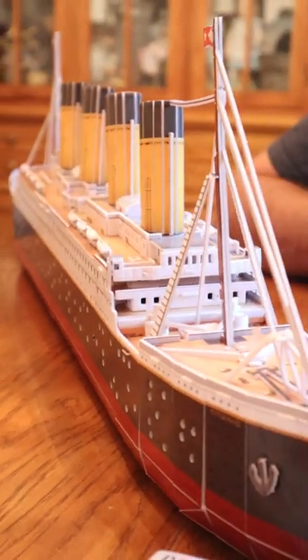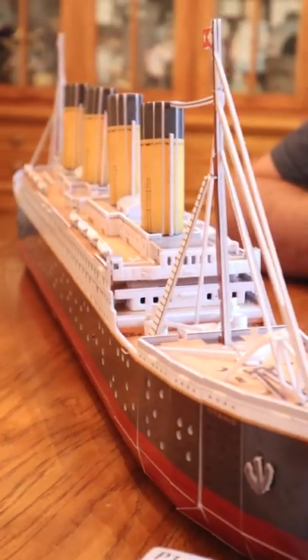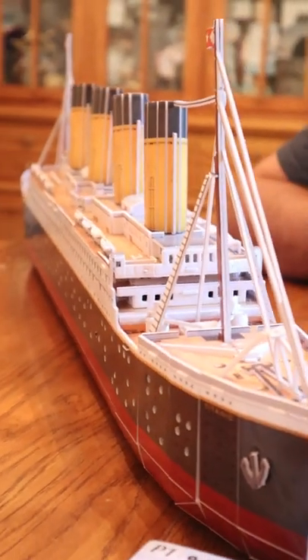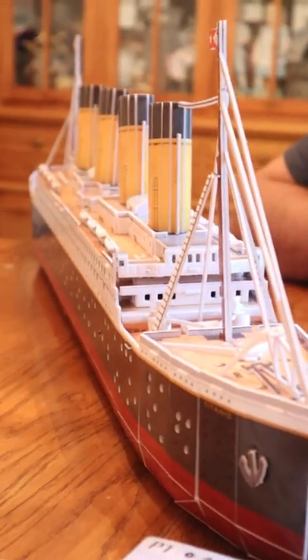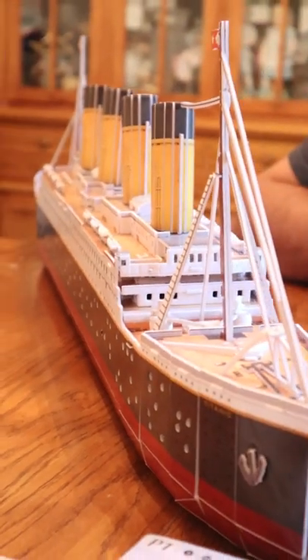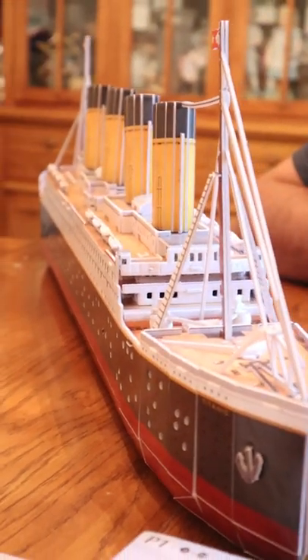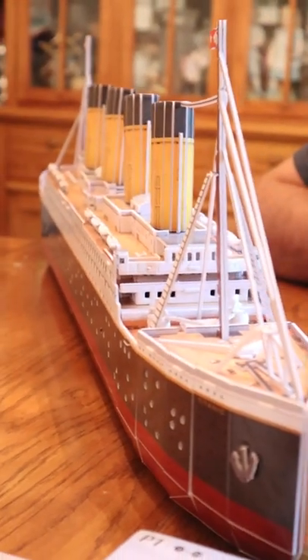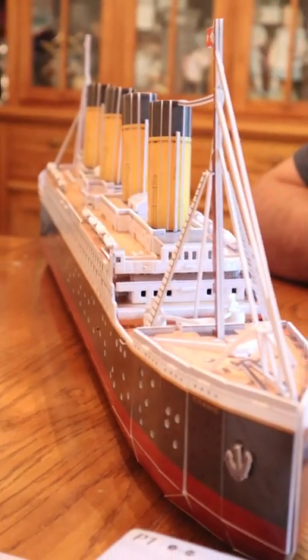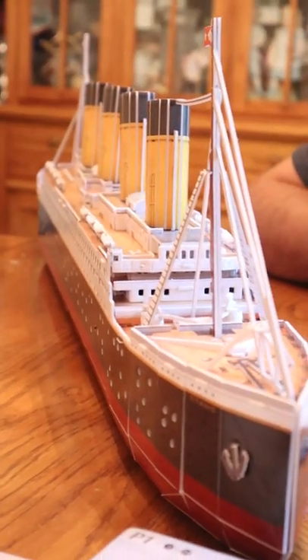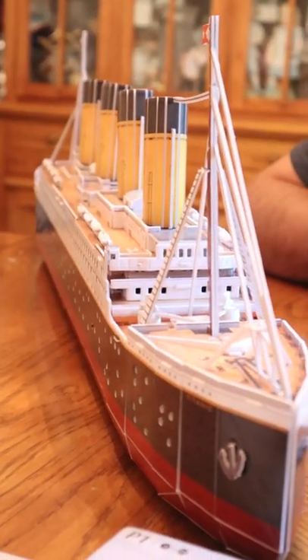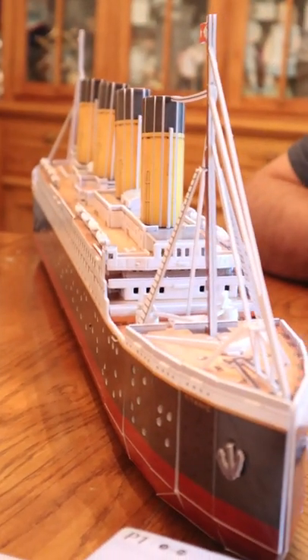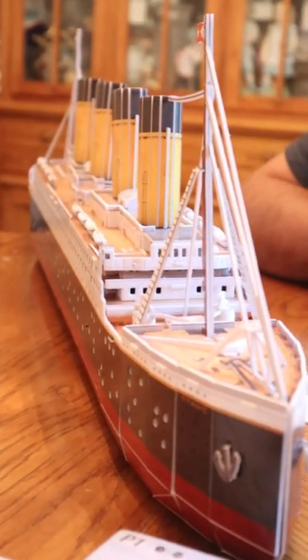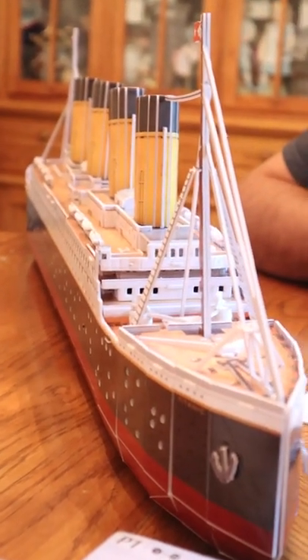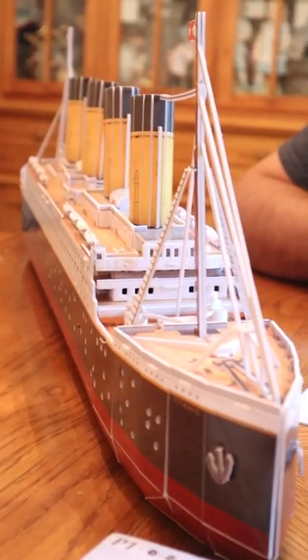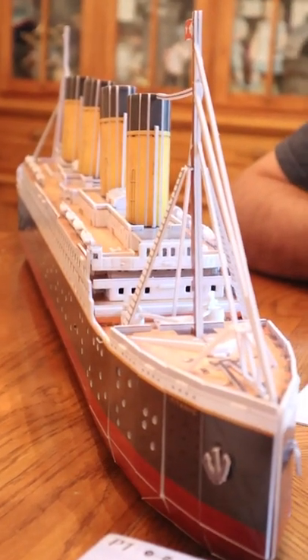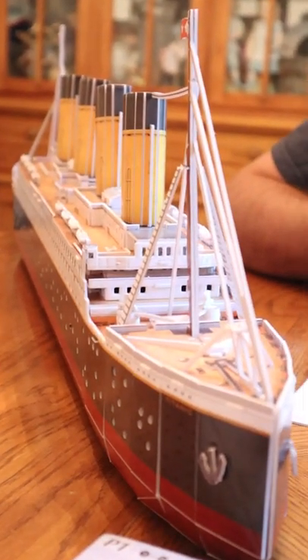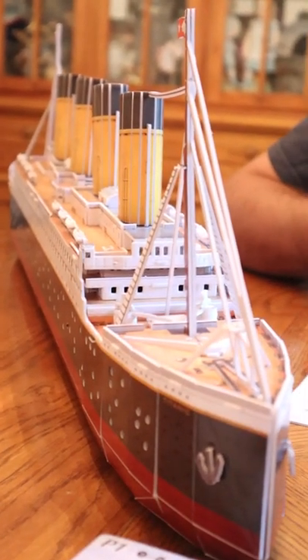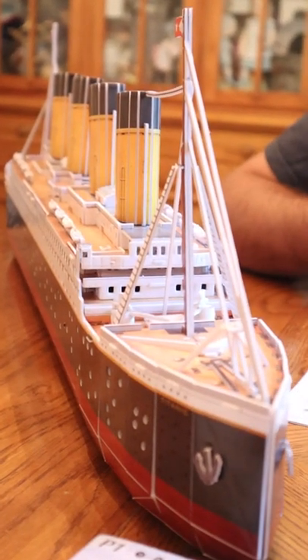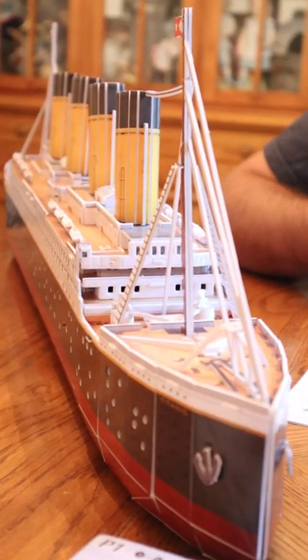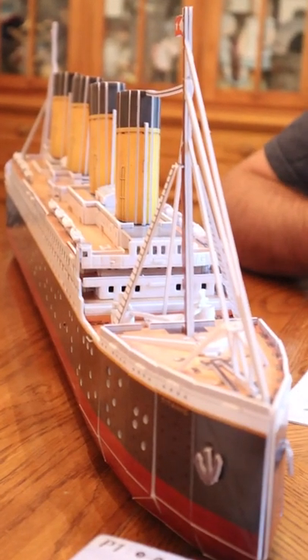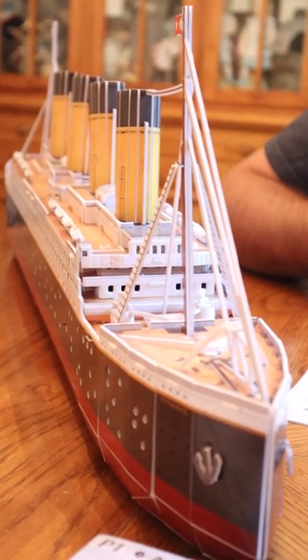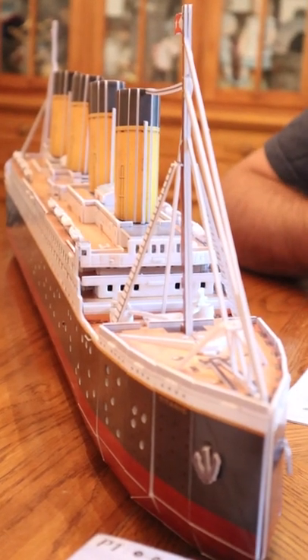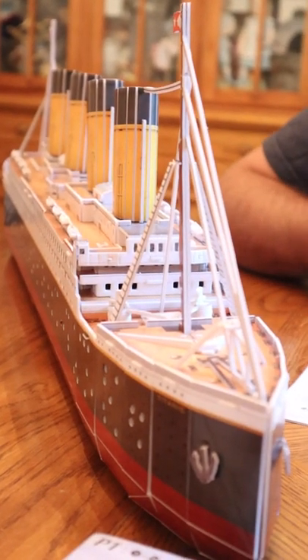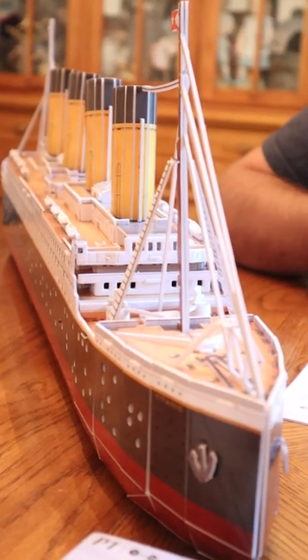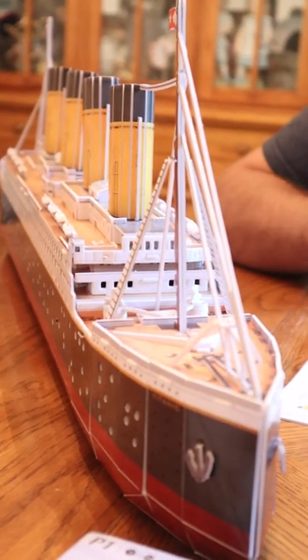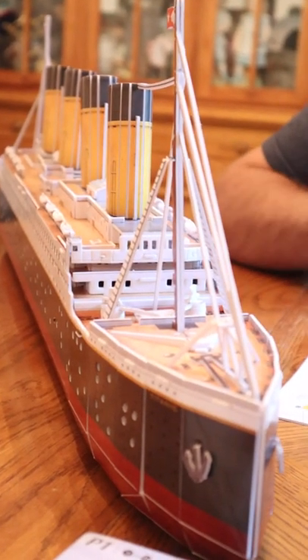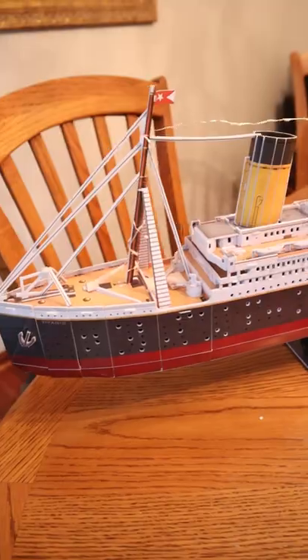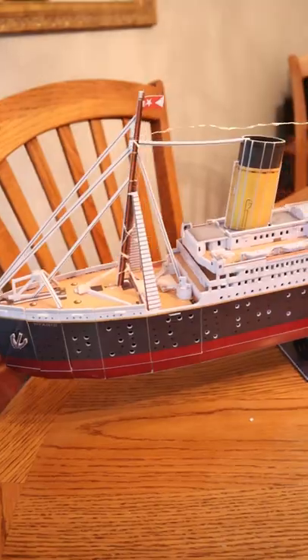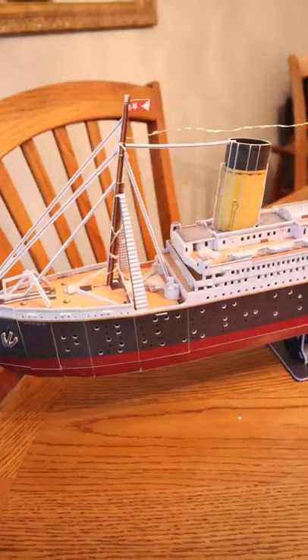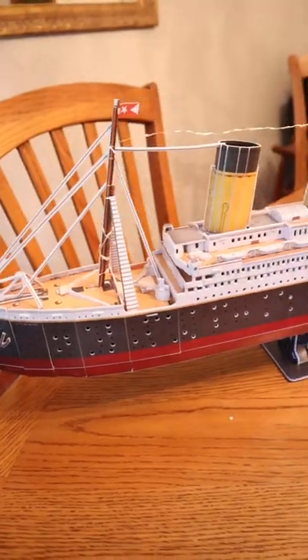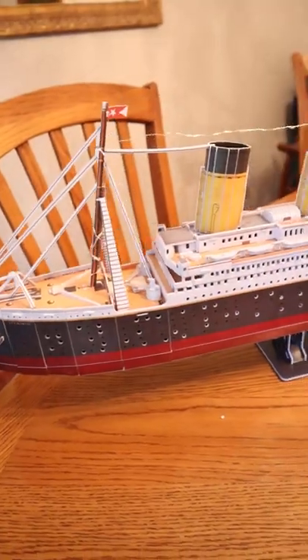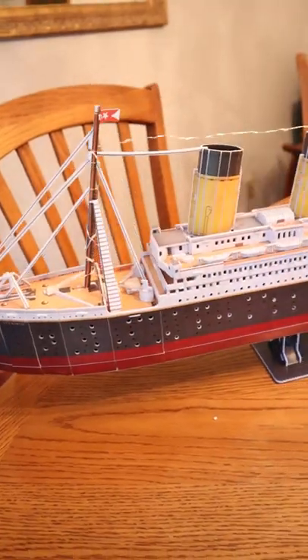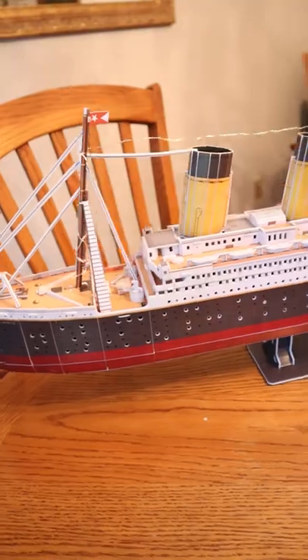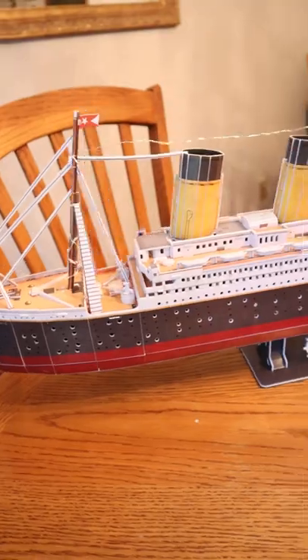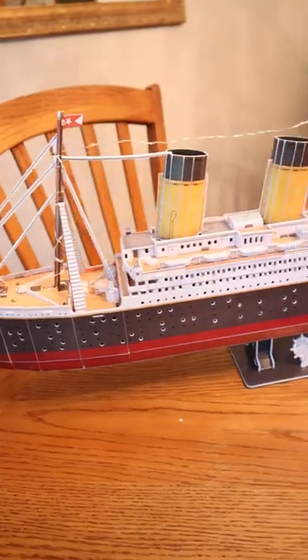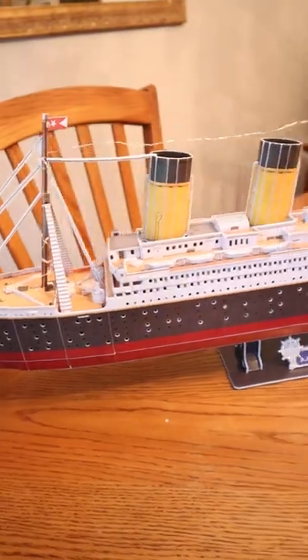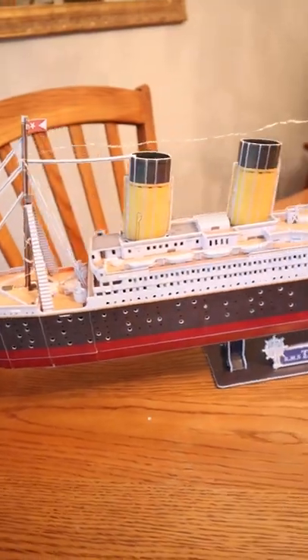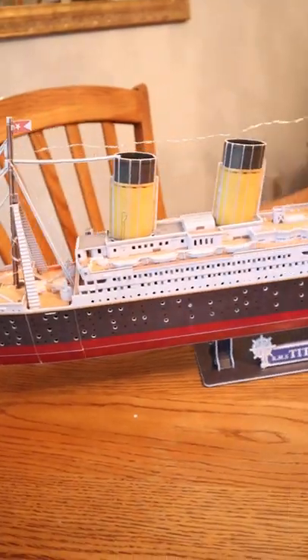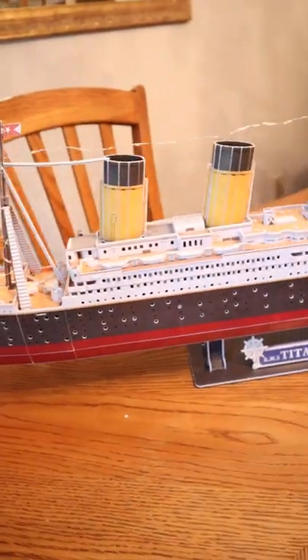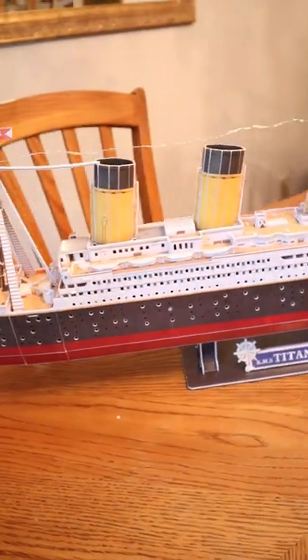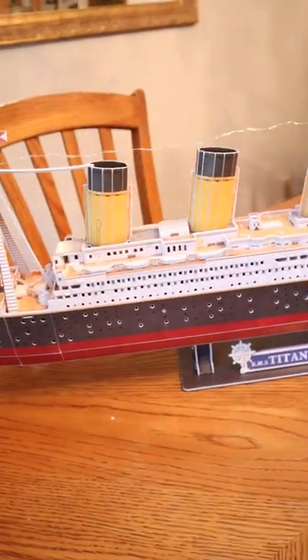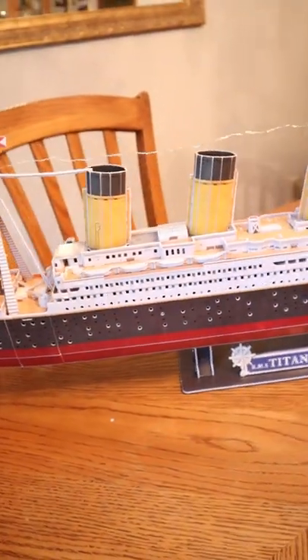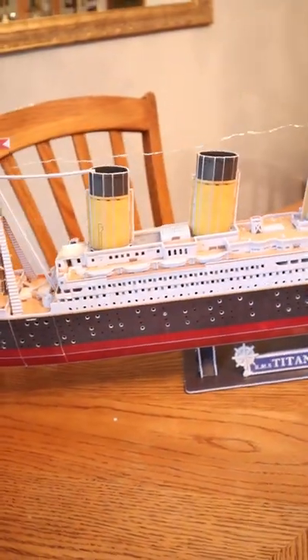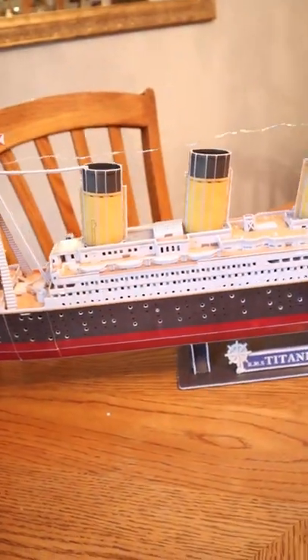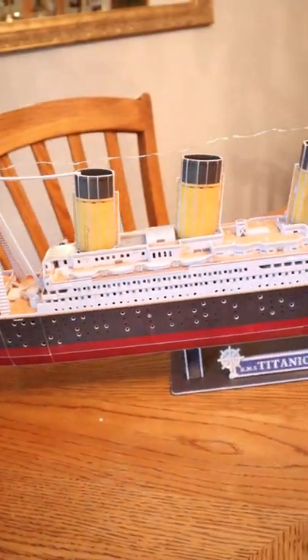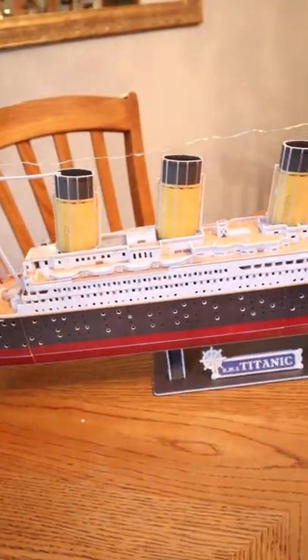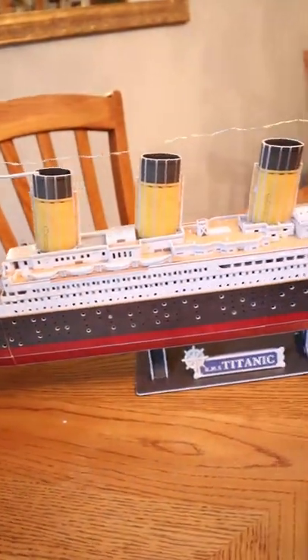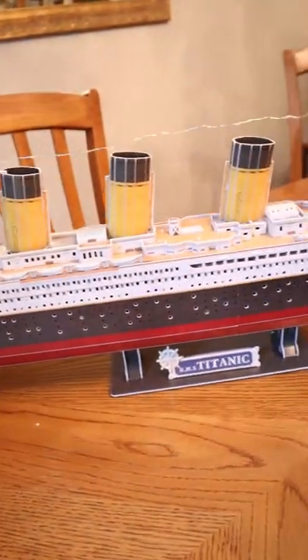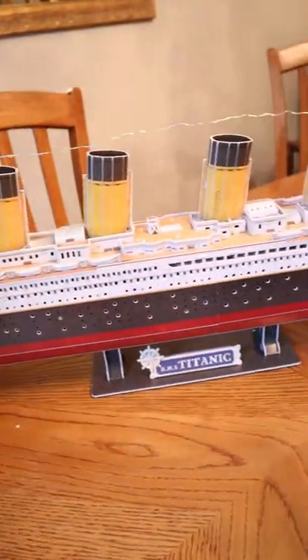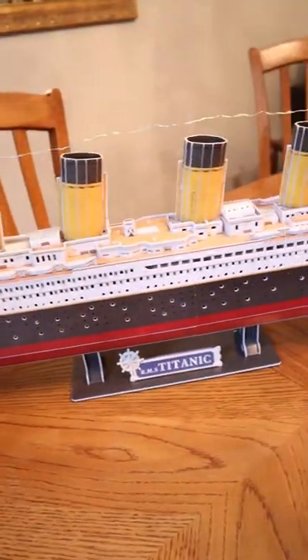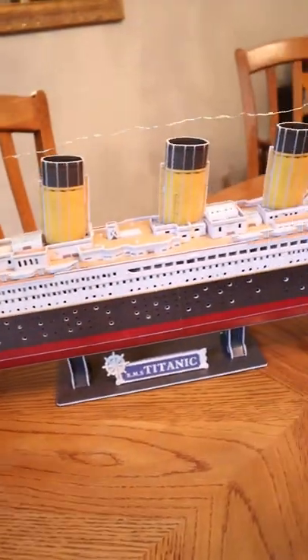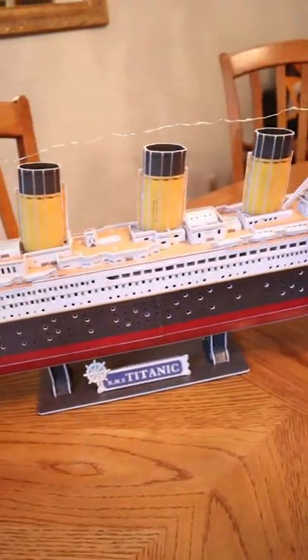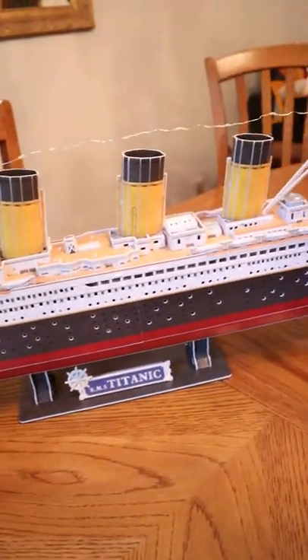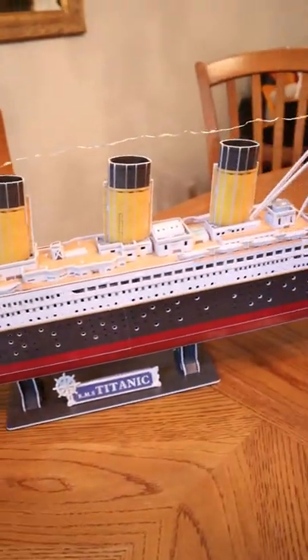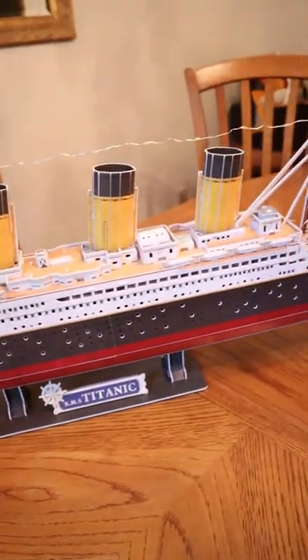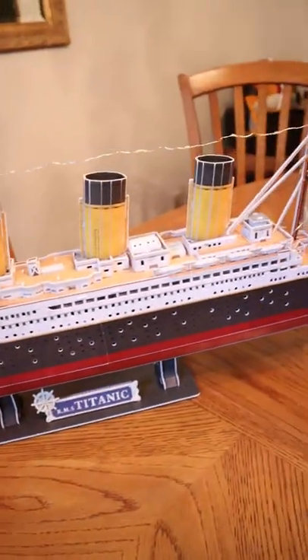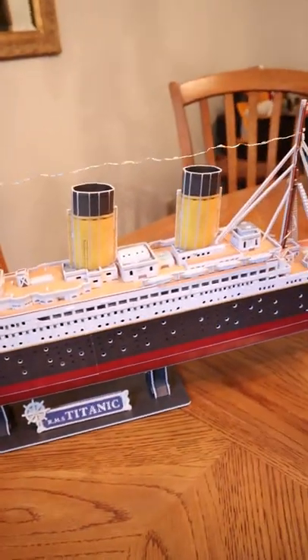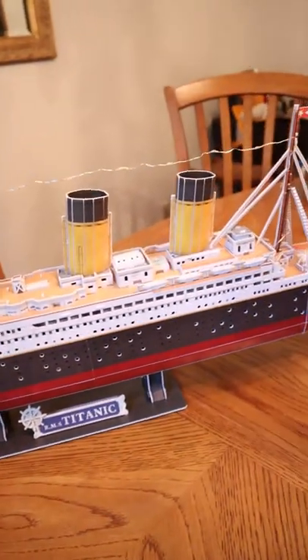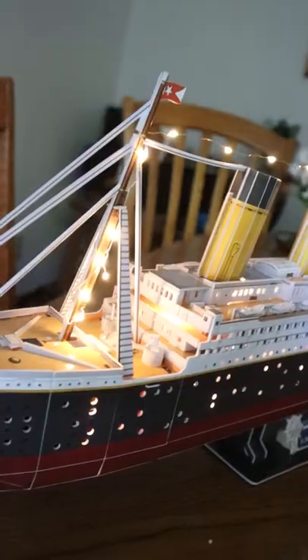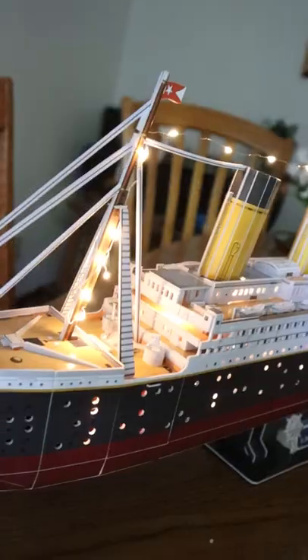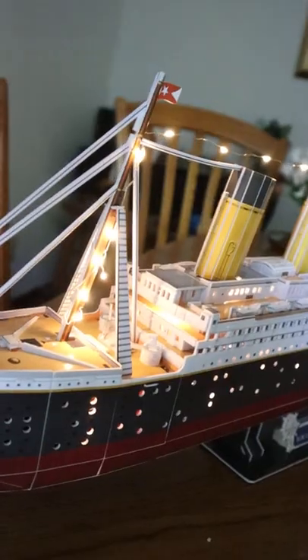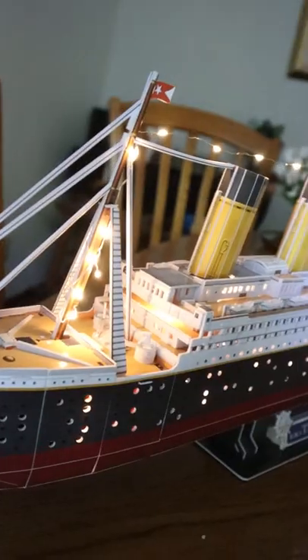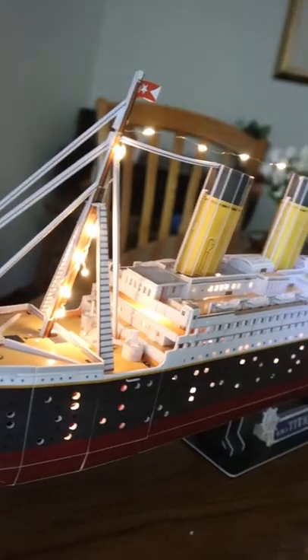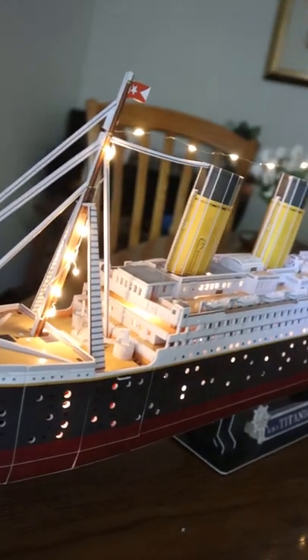It actually is a pretty accurate model as well, which I really appreciate. But just you guys wait until you see it at night — that's definitely my favorite.